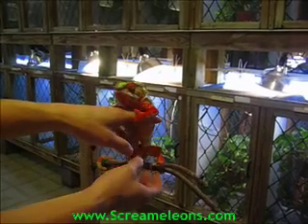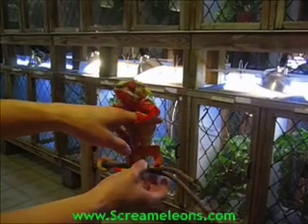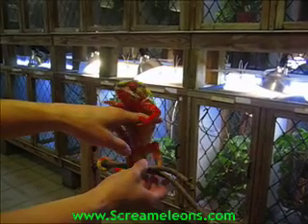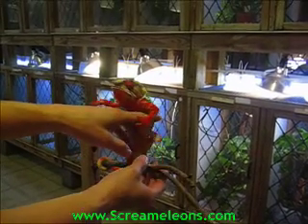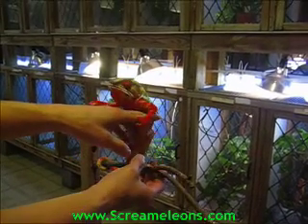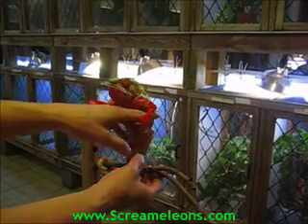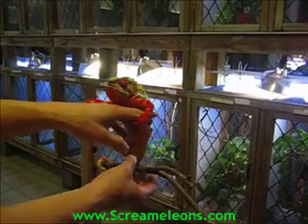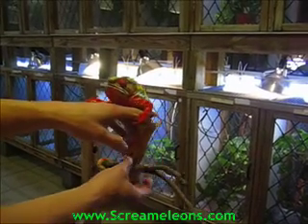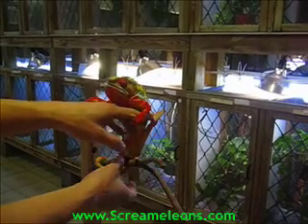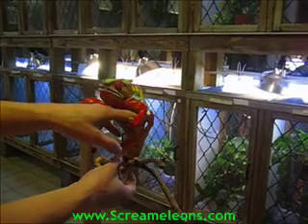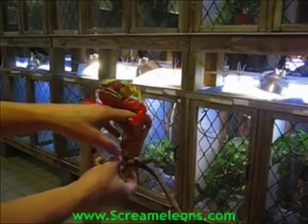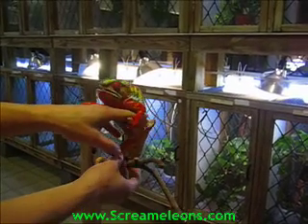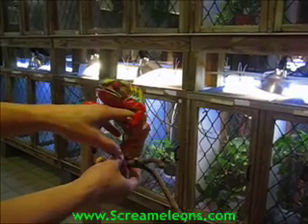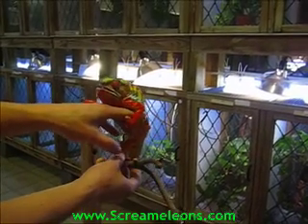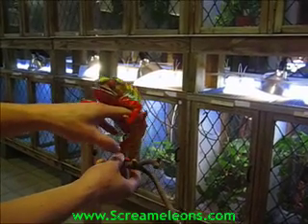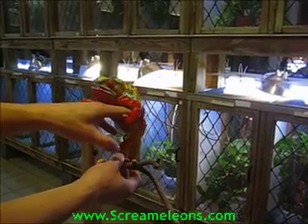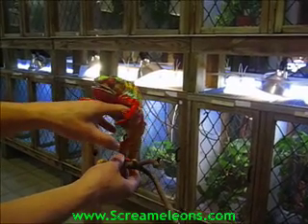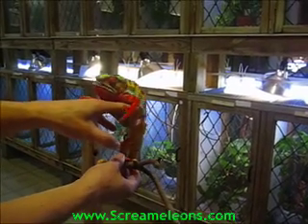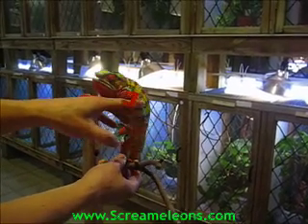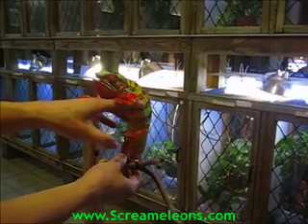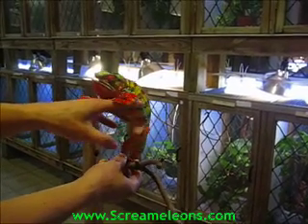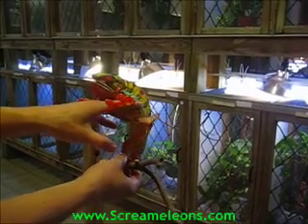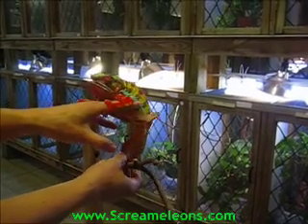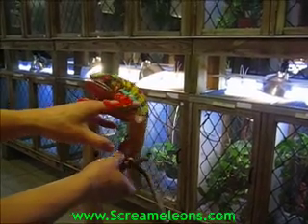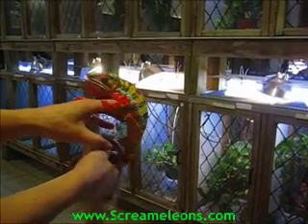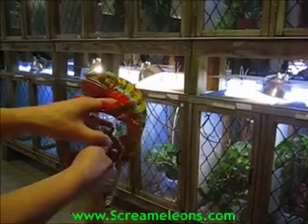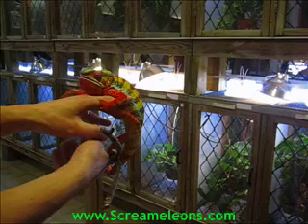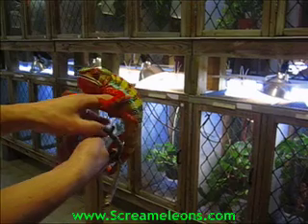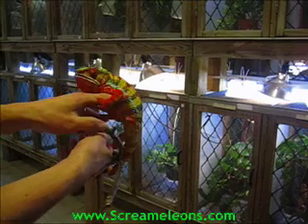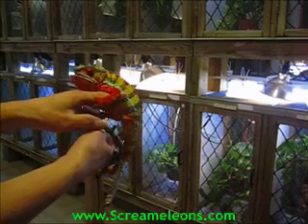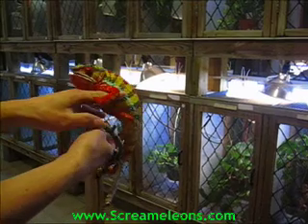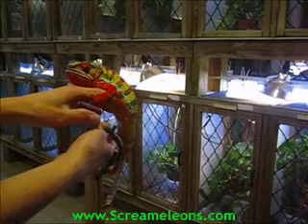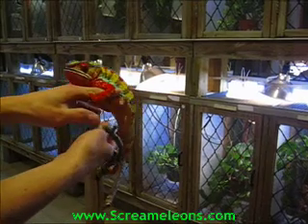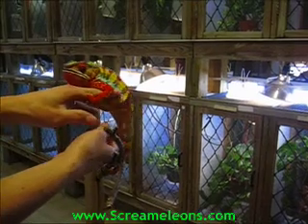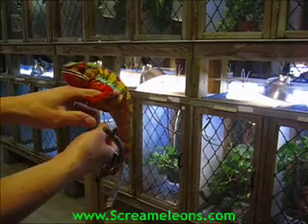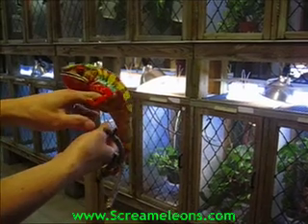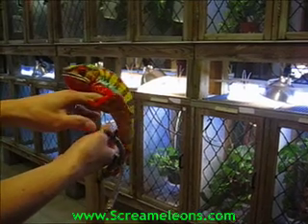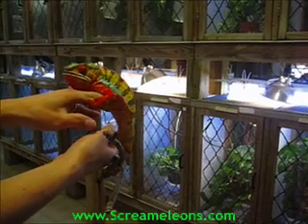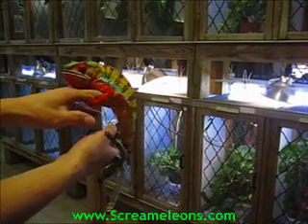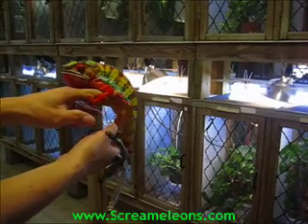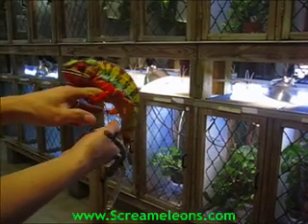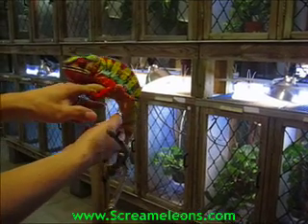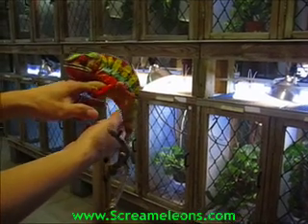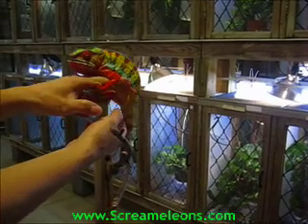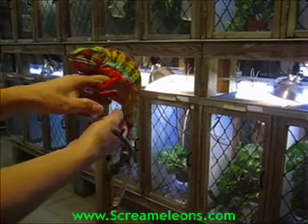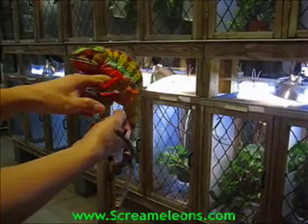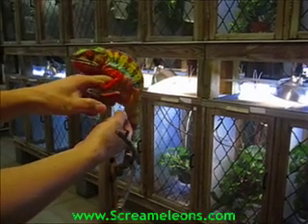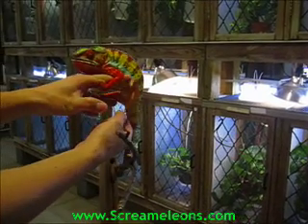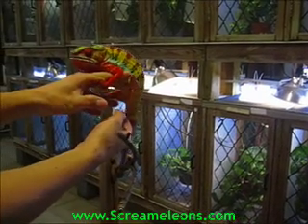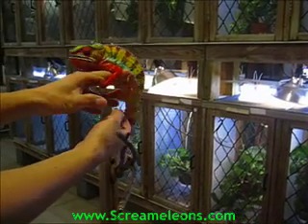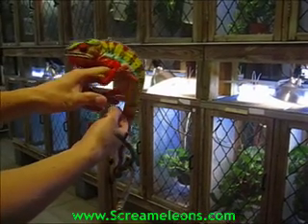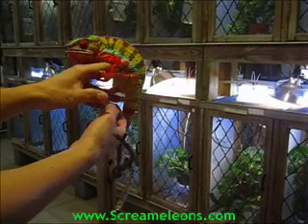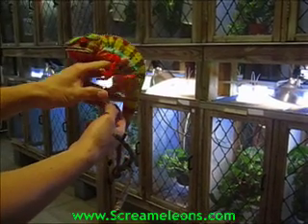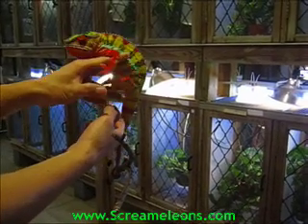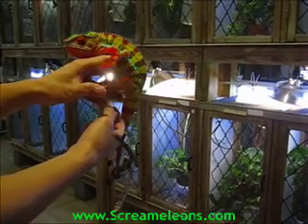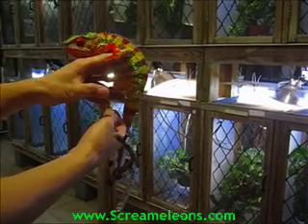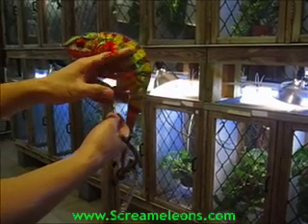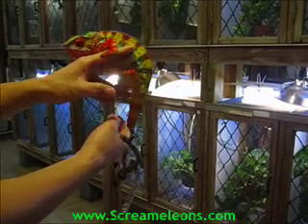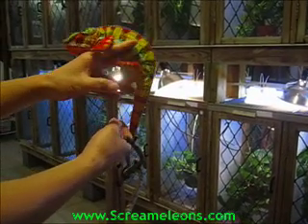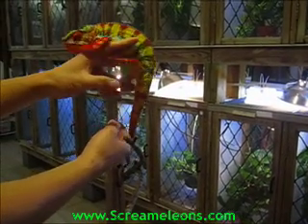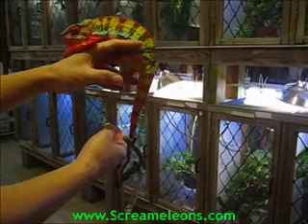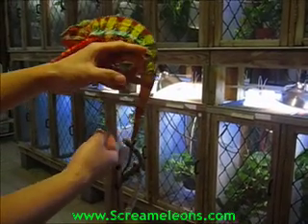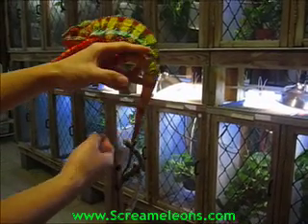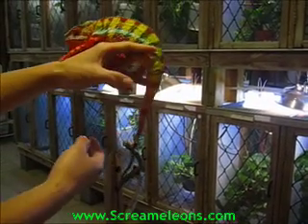Sometimes you need to help loosen their little feet if they're grabbing onto something. Same thing with the tail — you may have to unroll it.